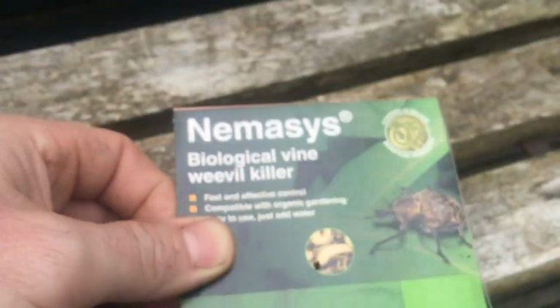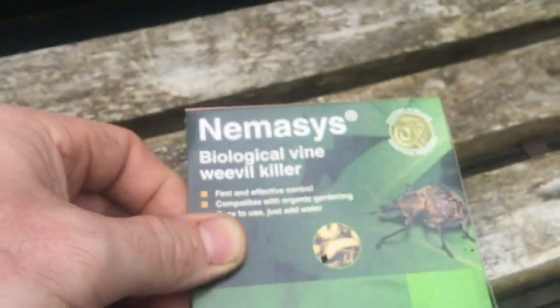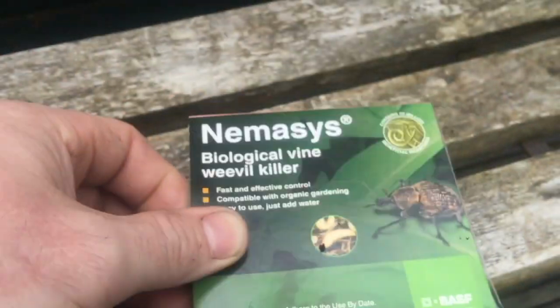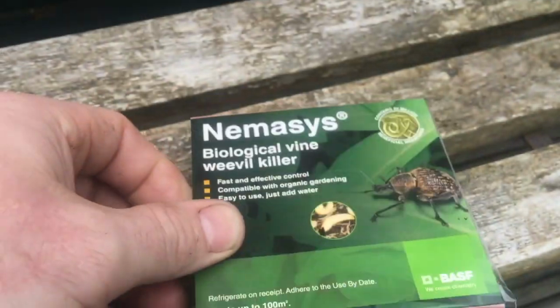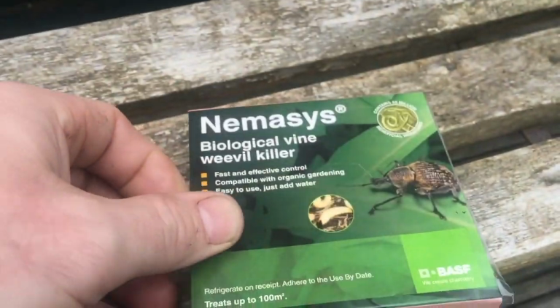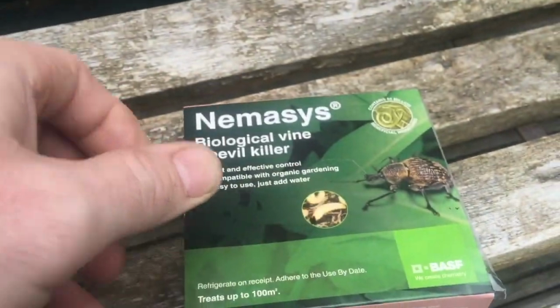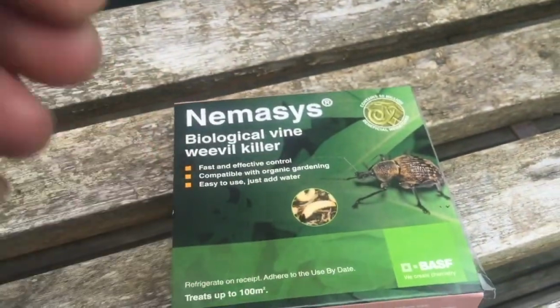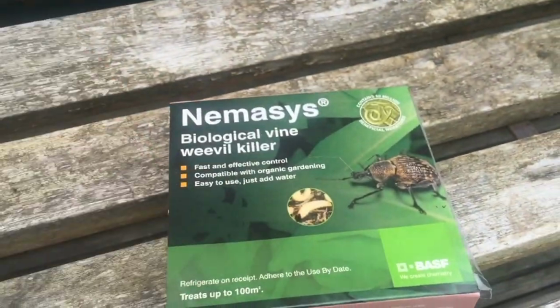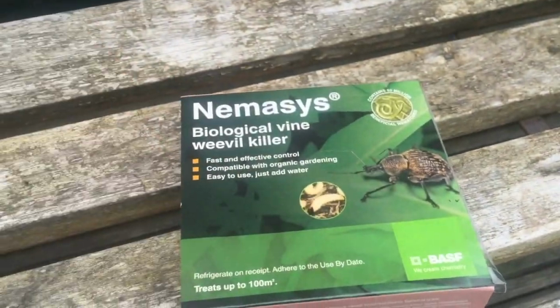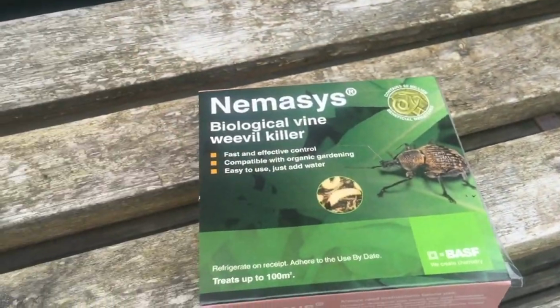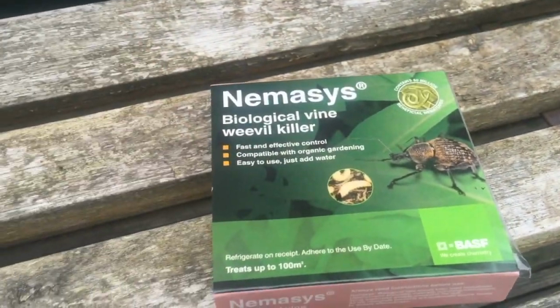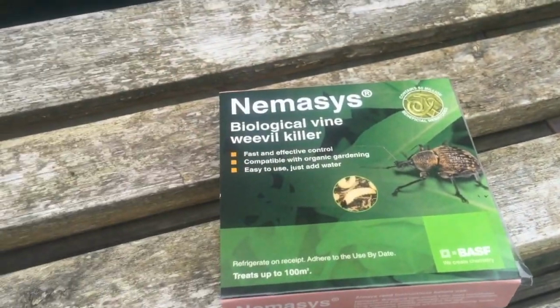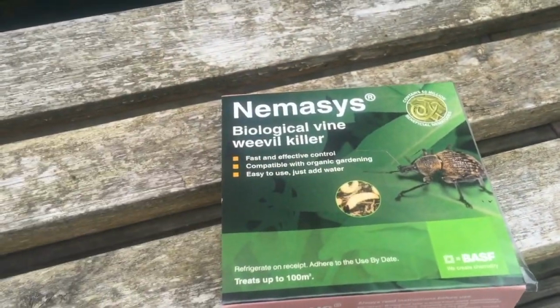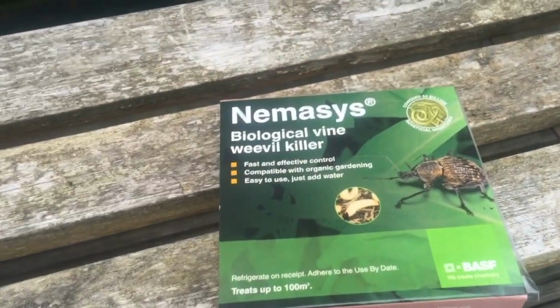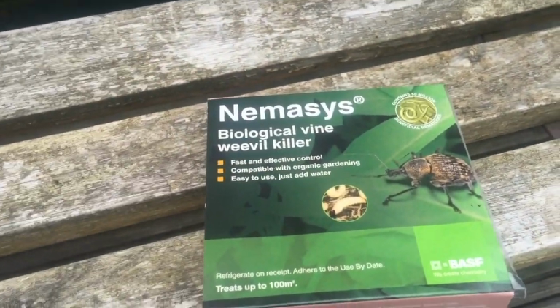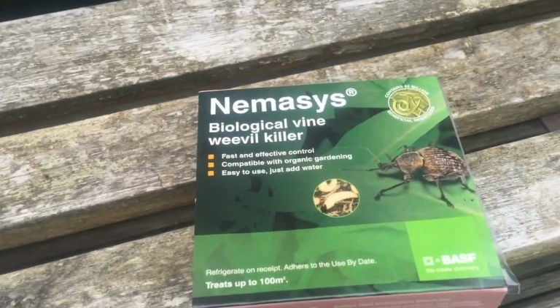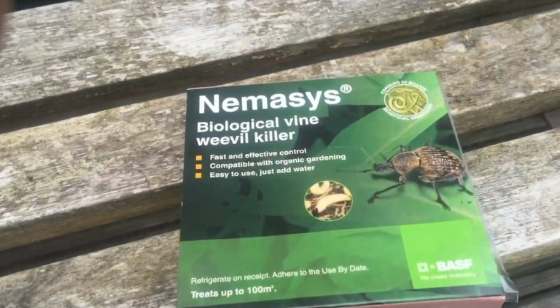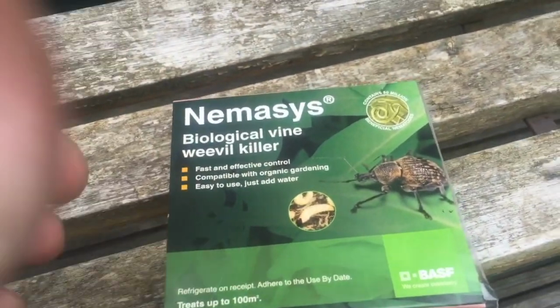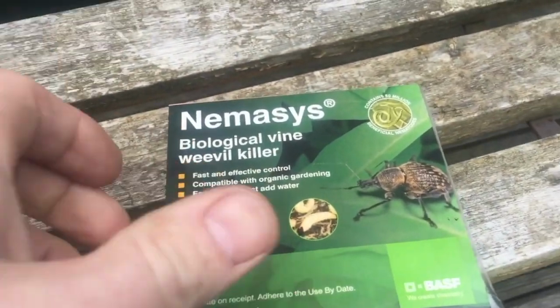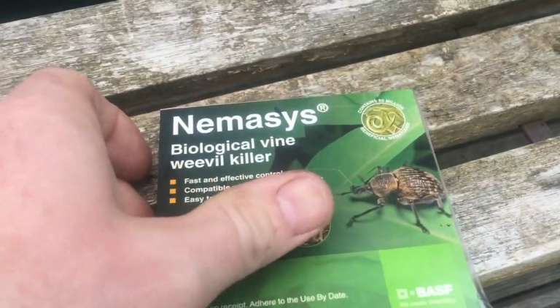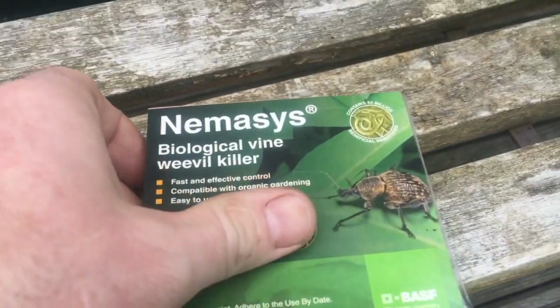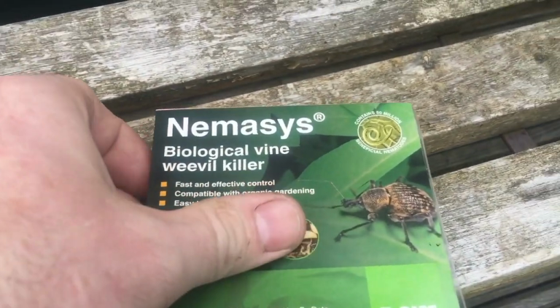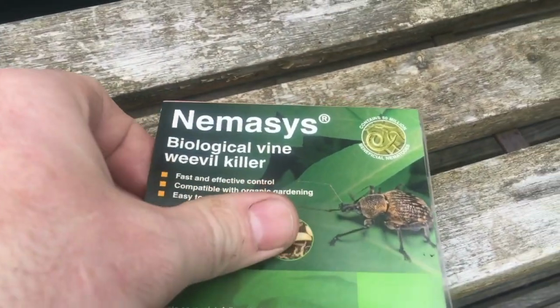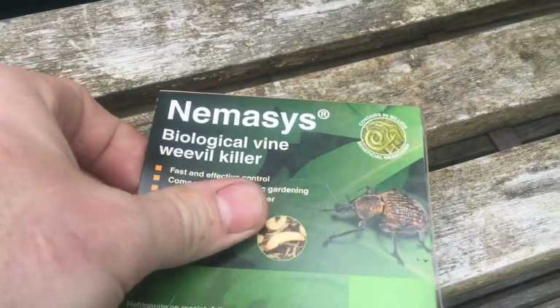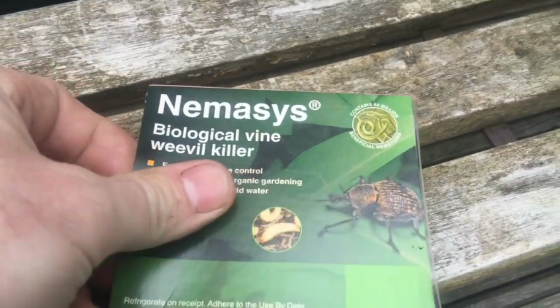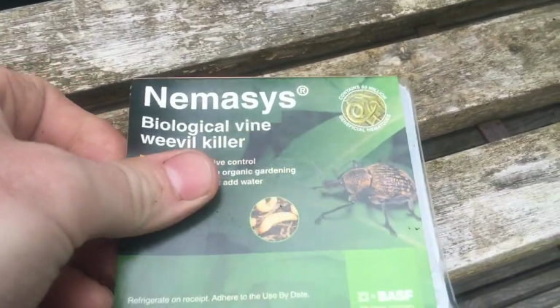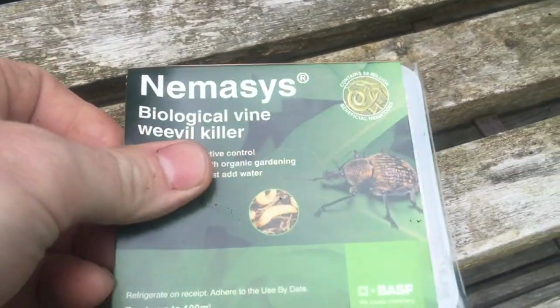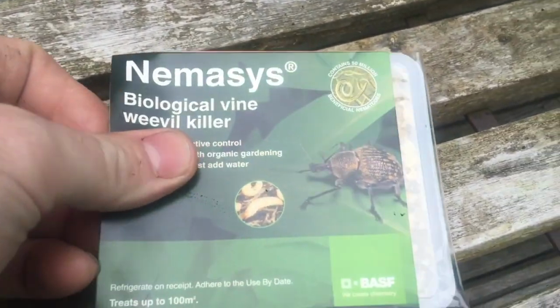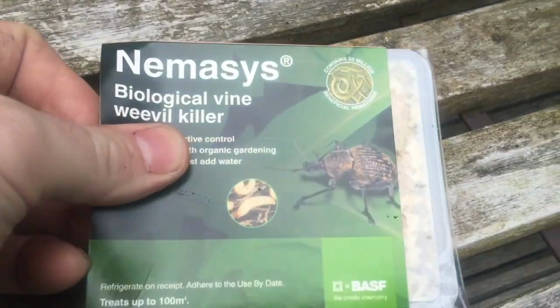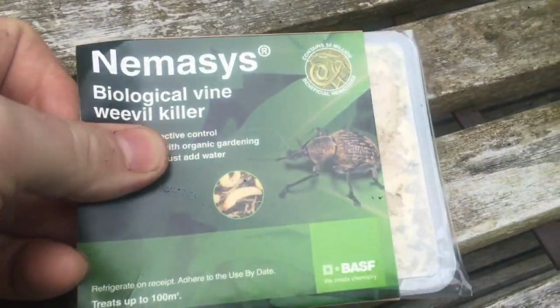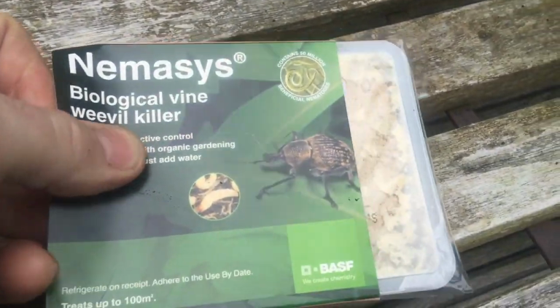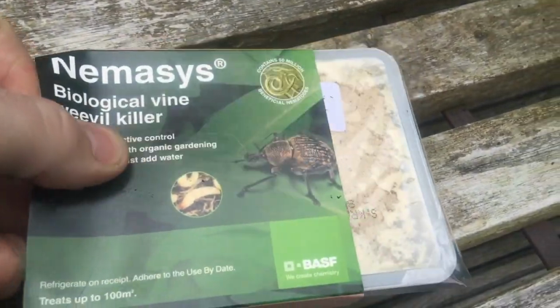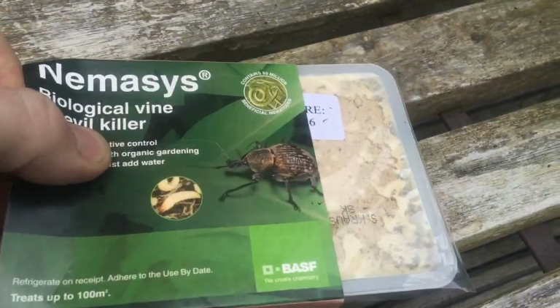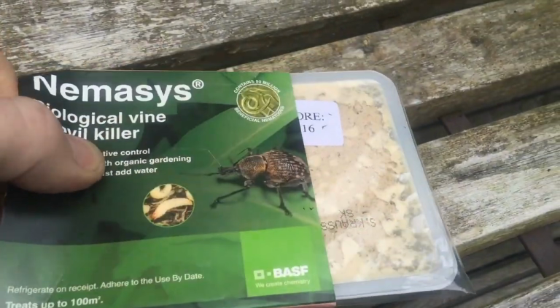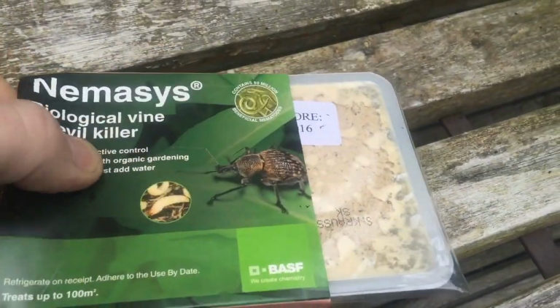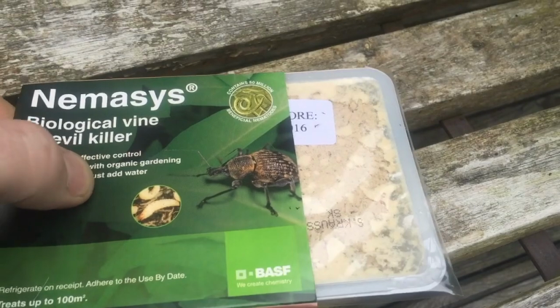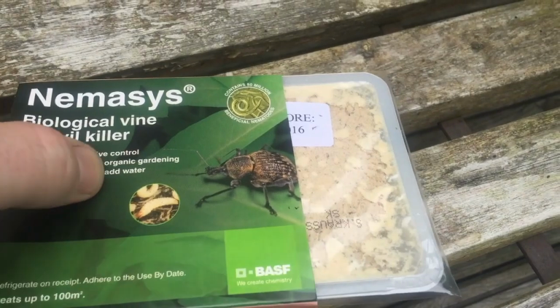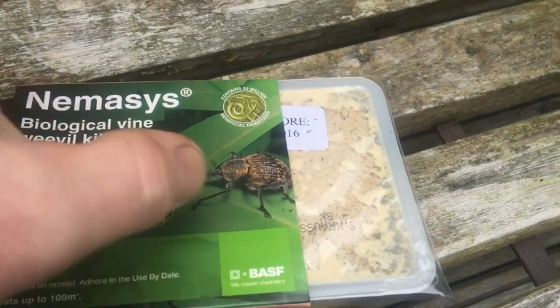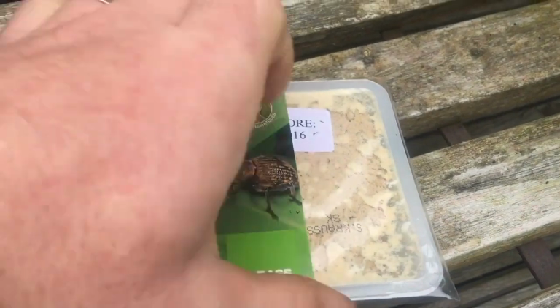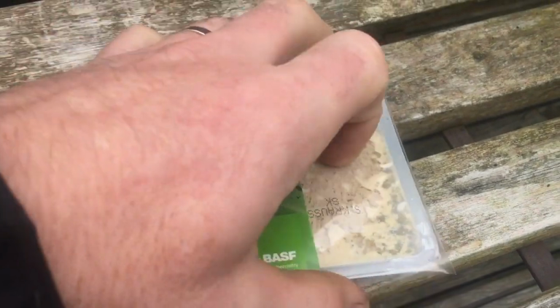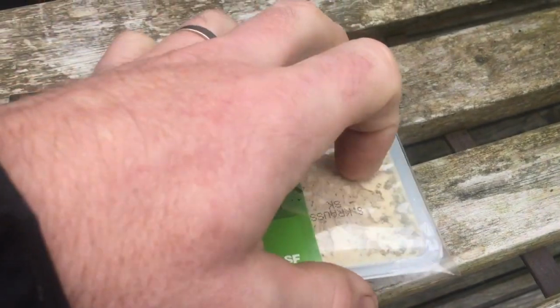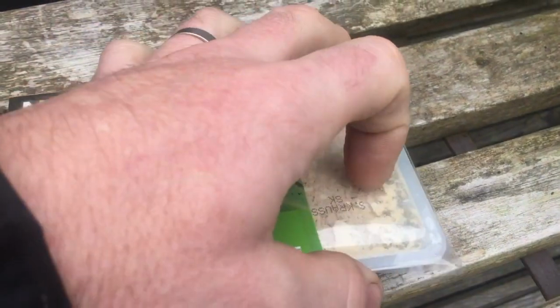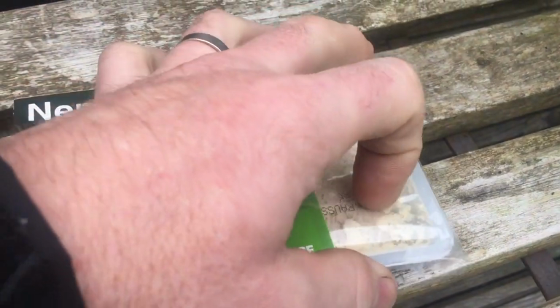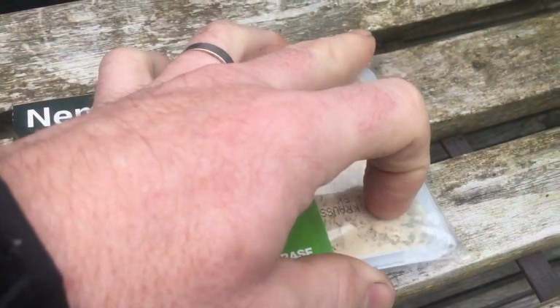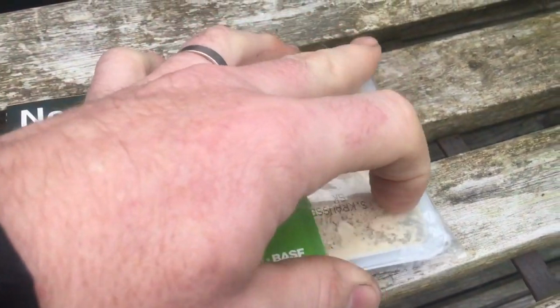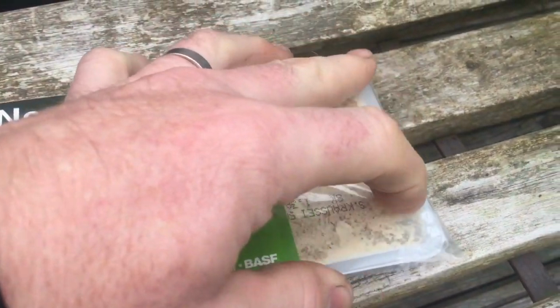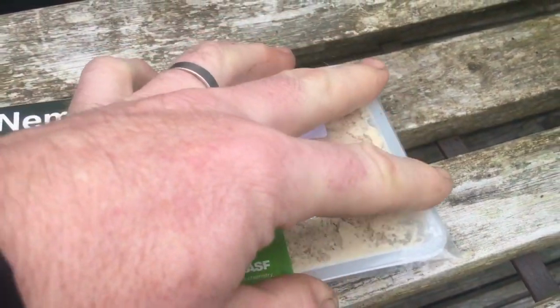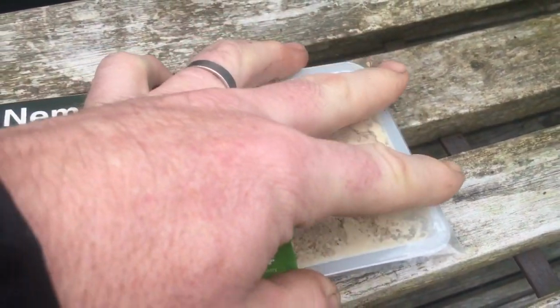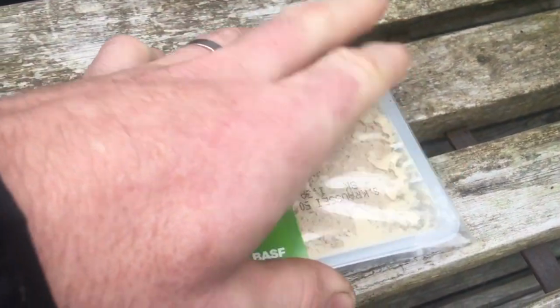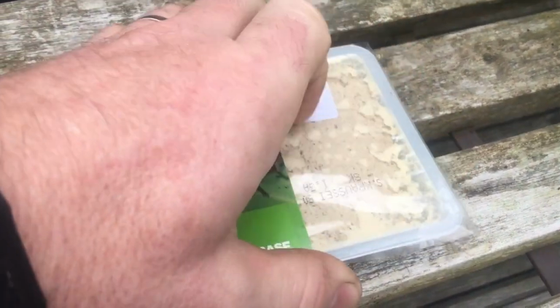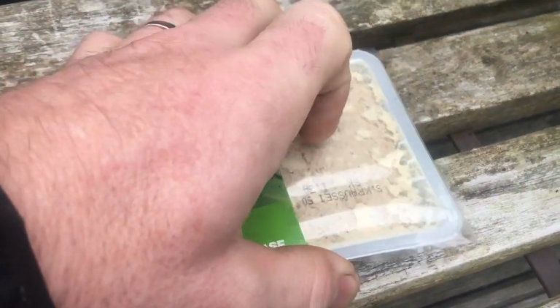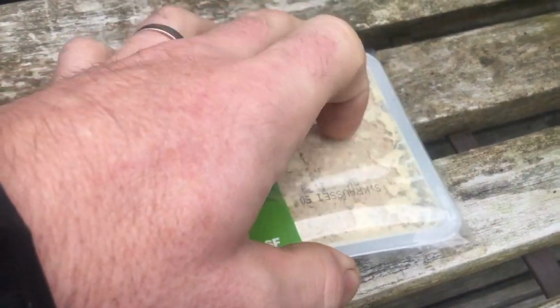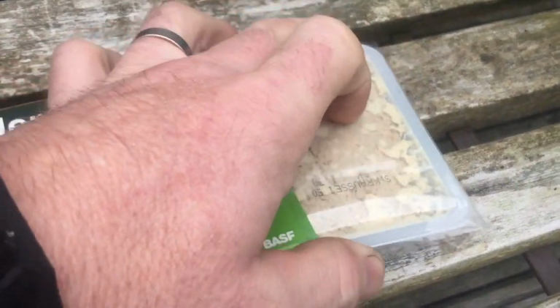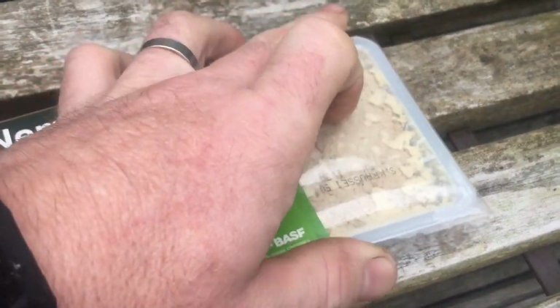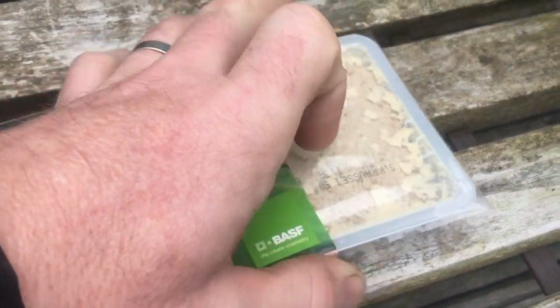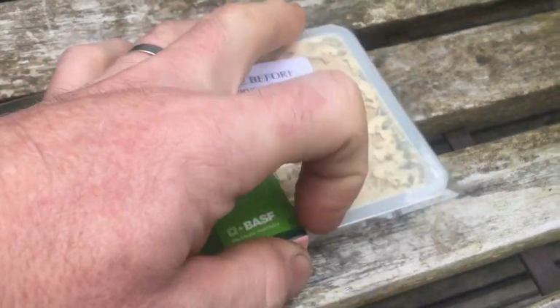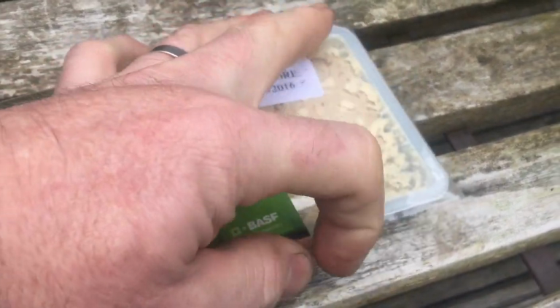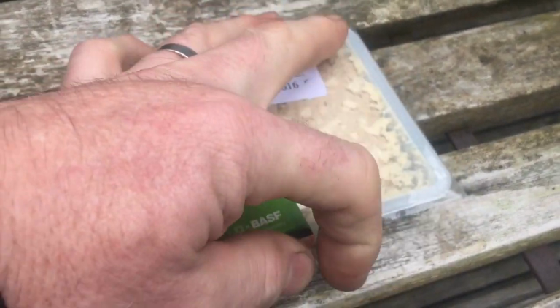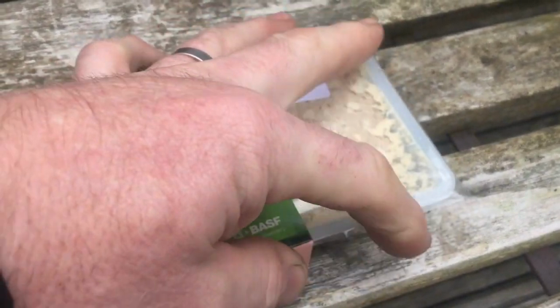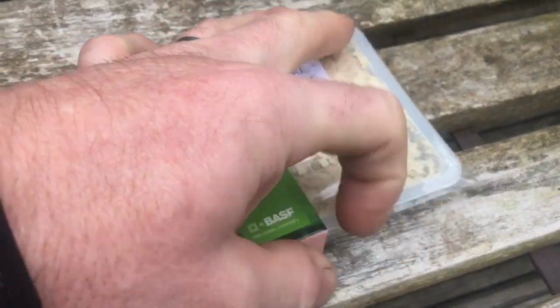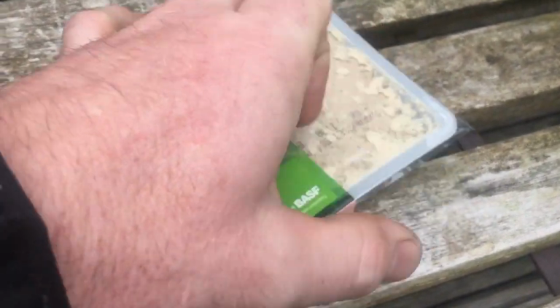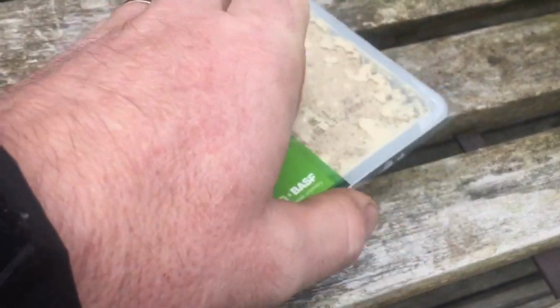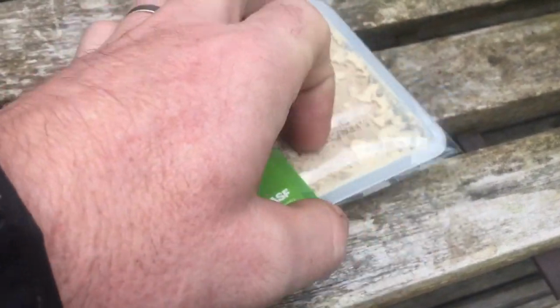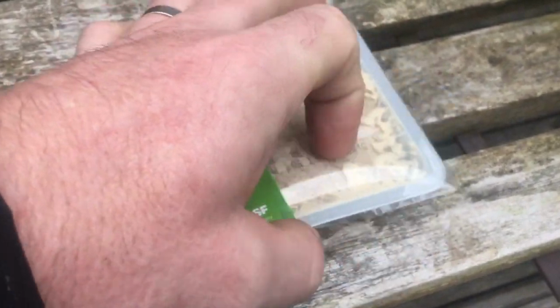I'll open it up and have a wee look. It just looks like sawdust.